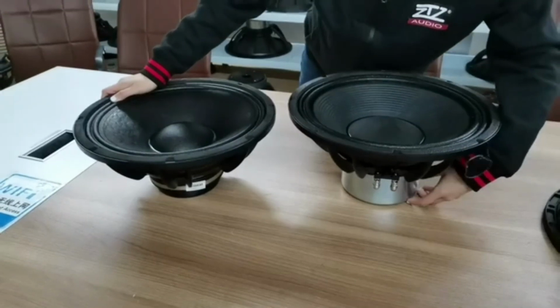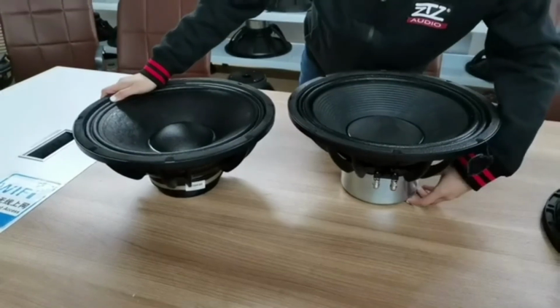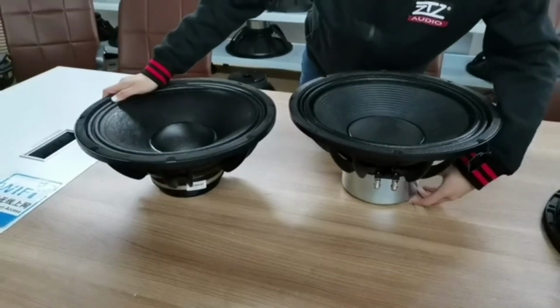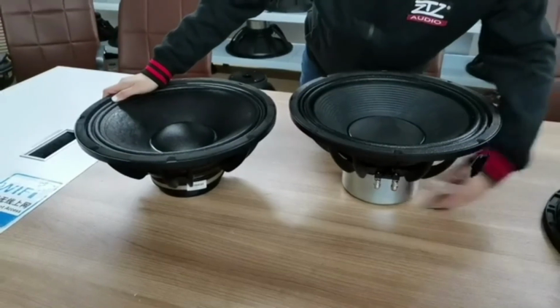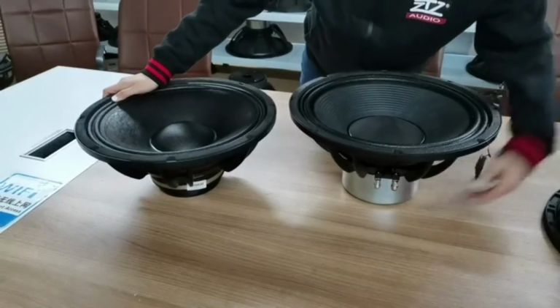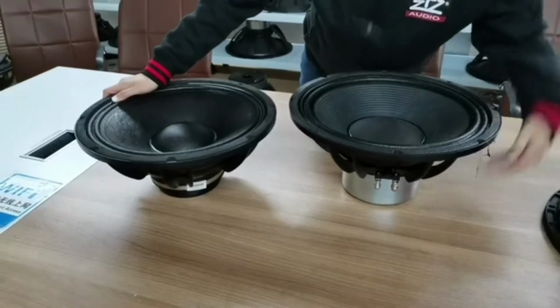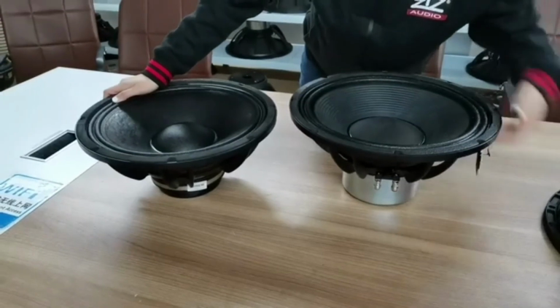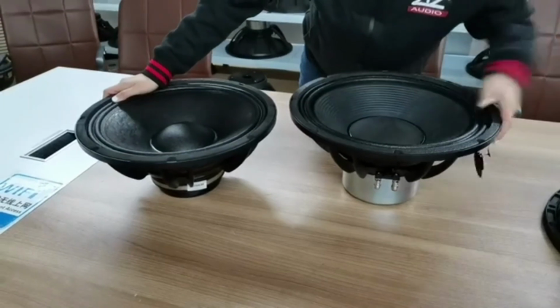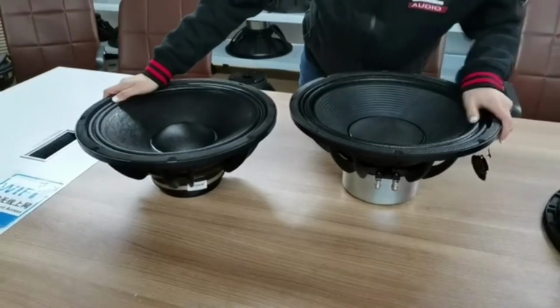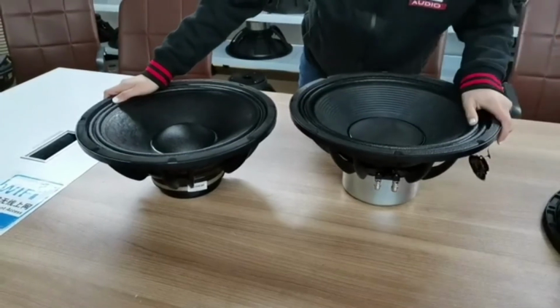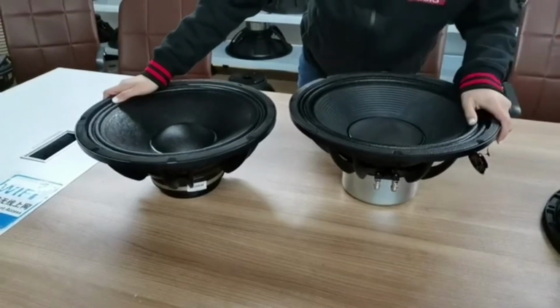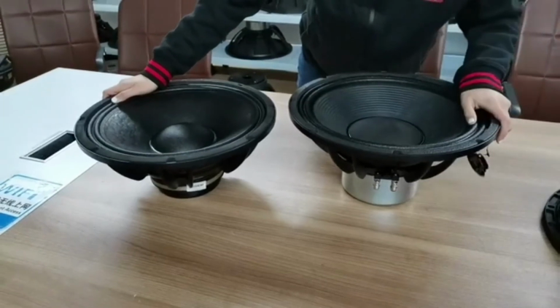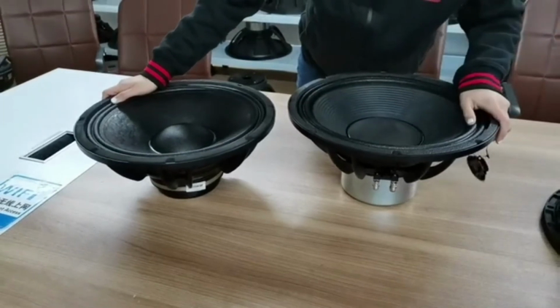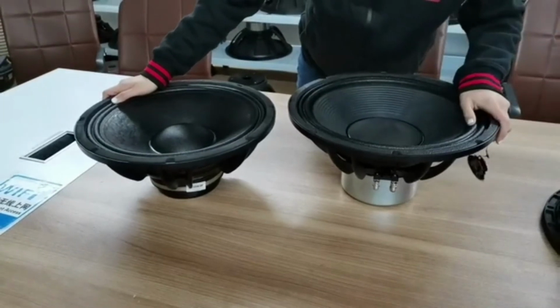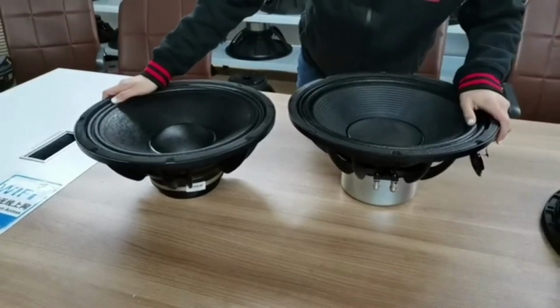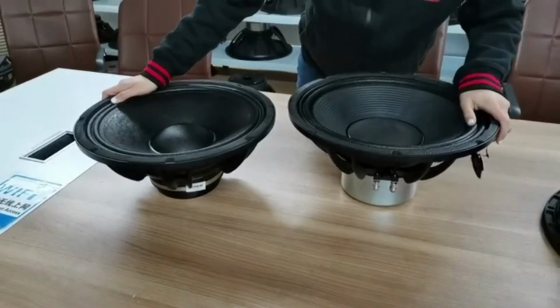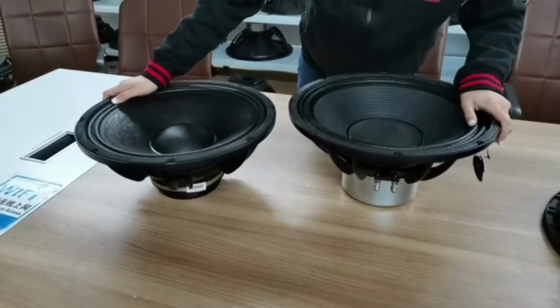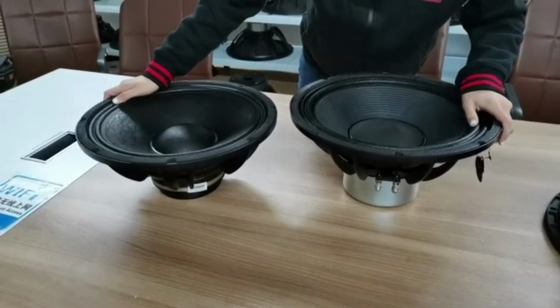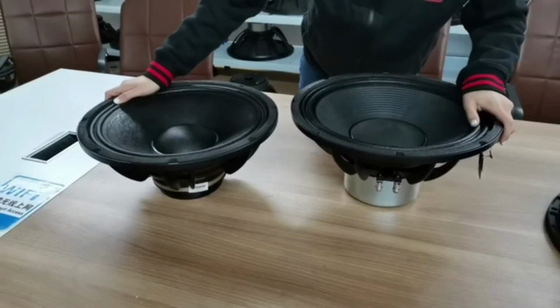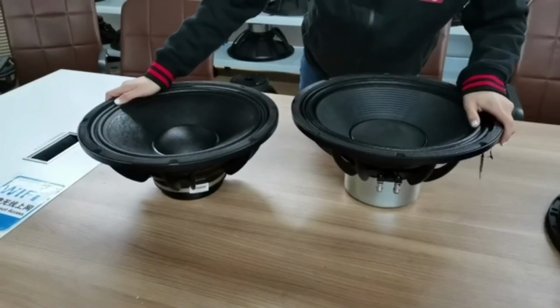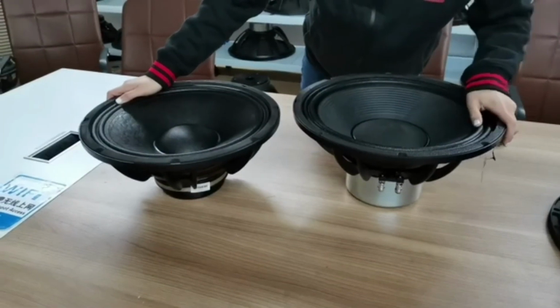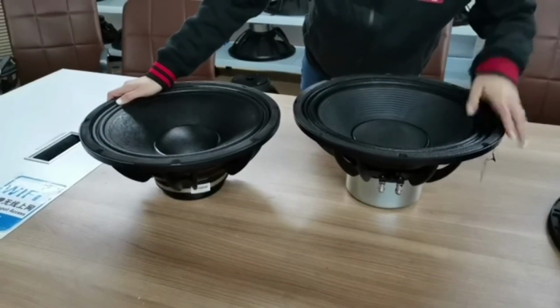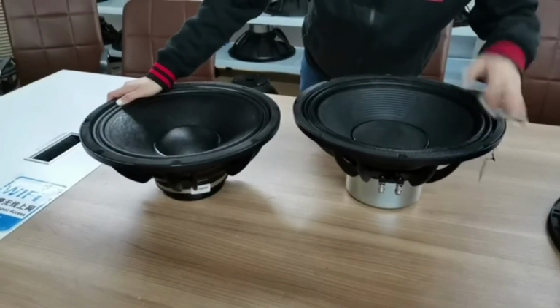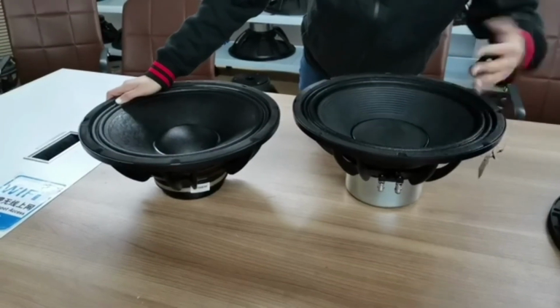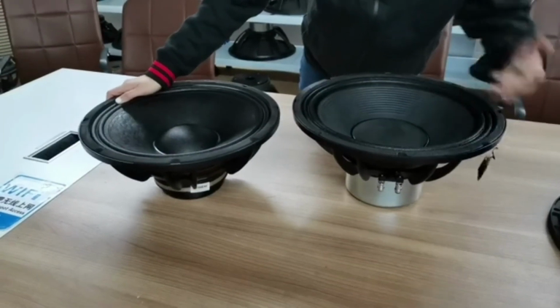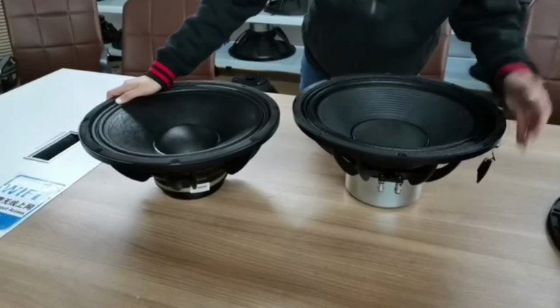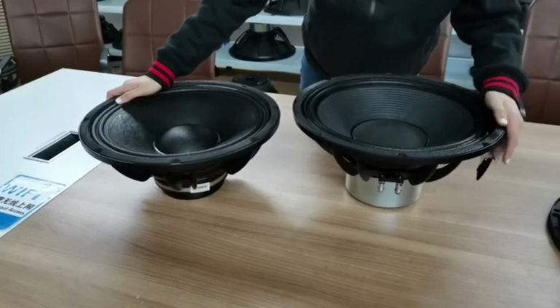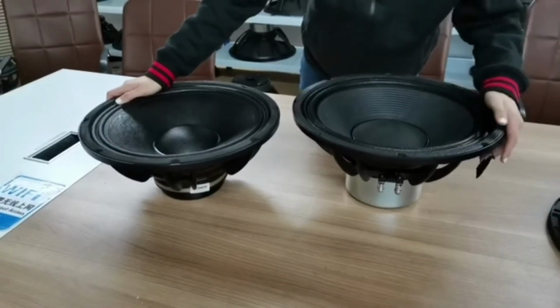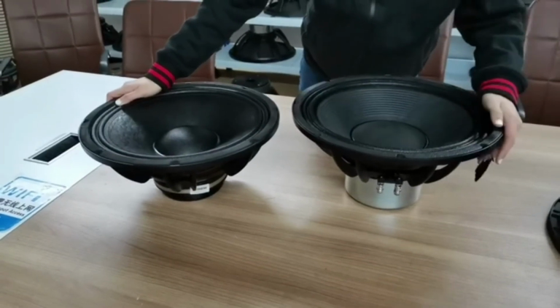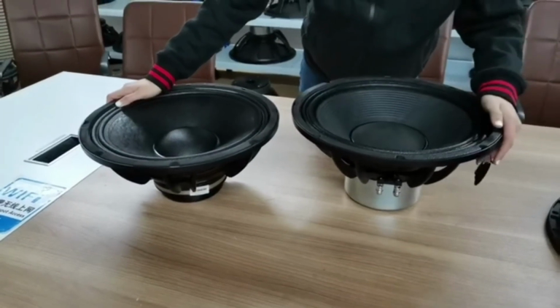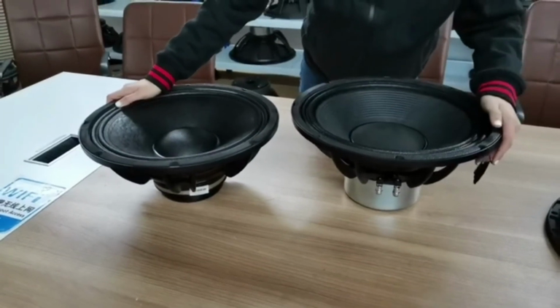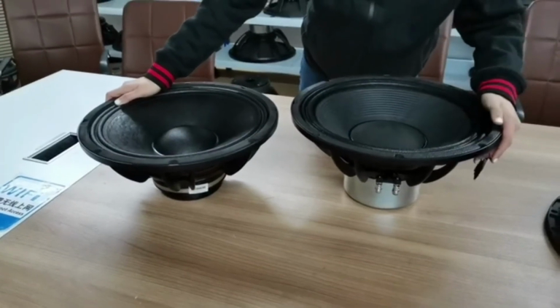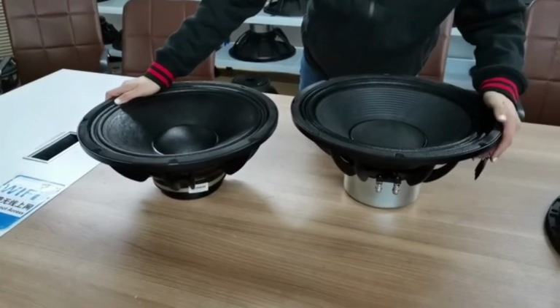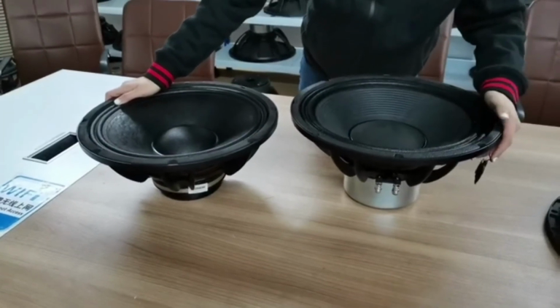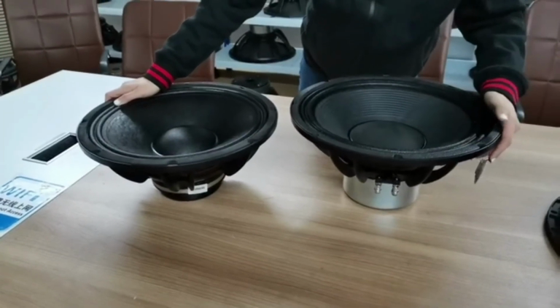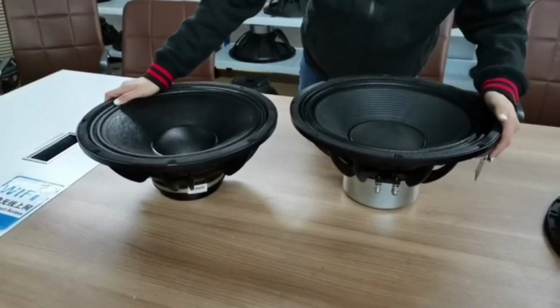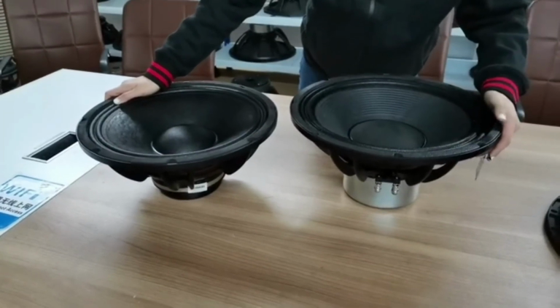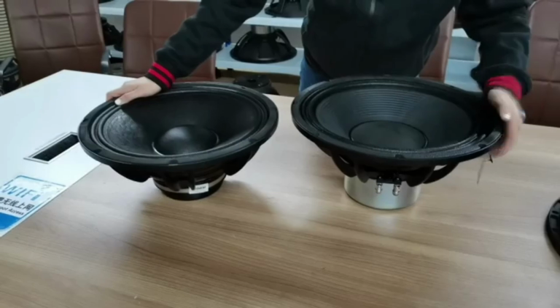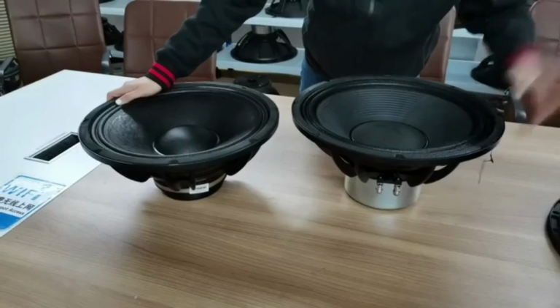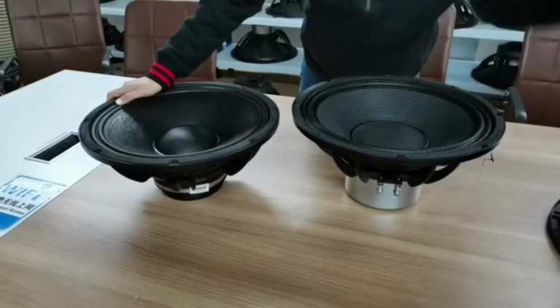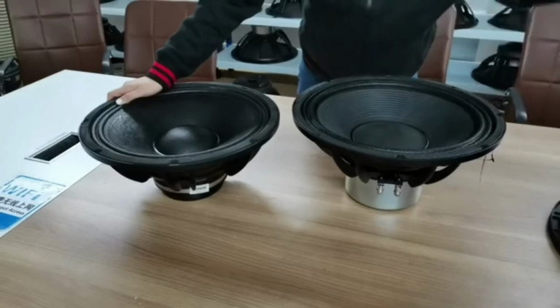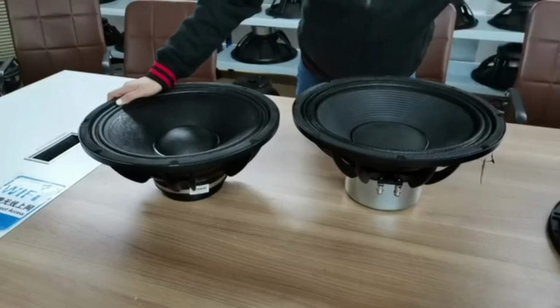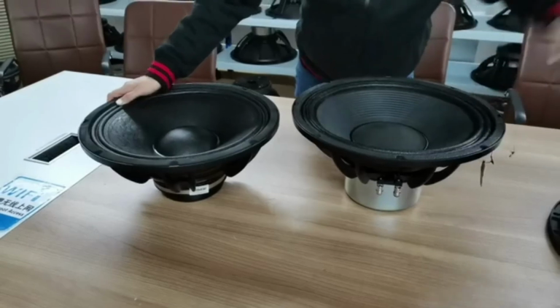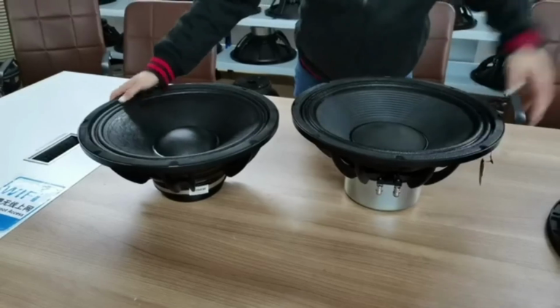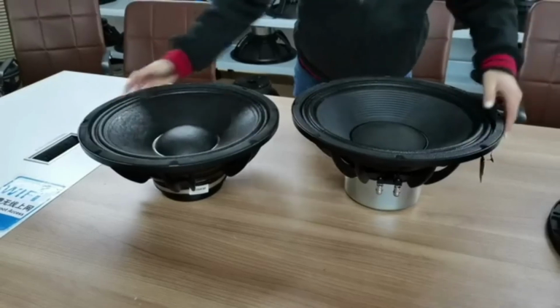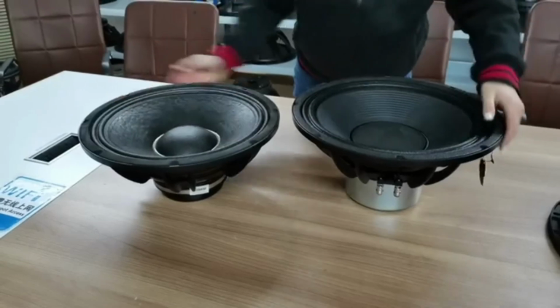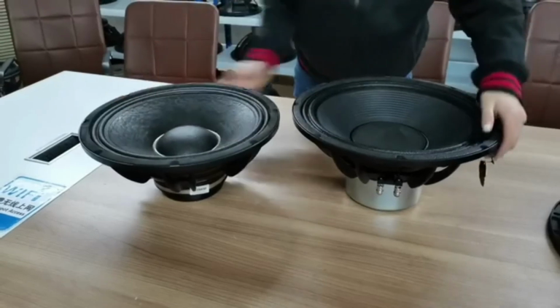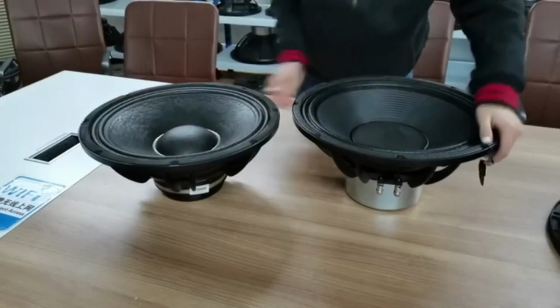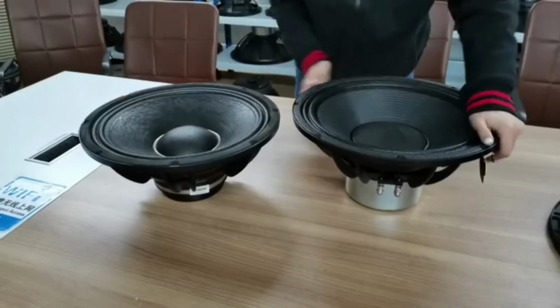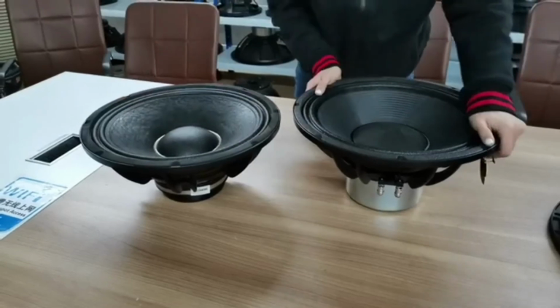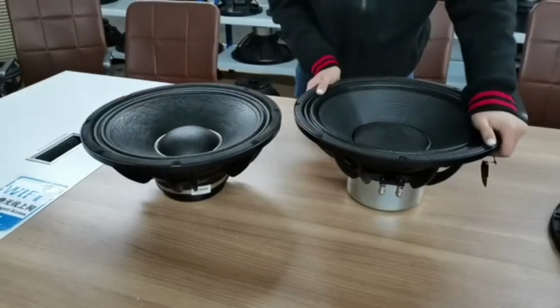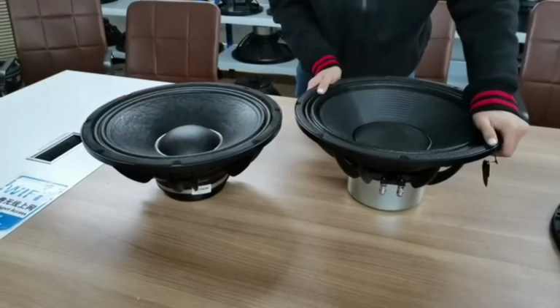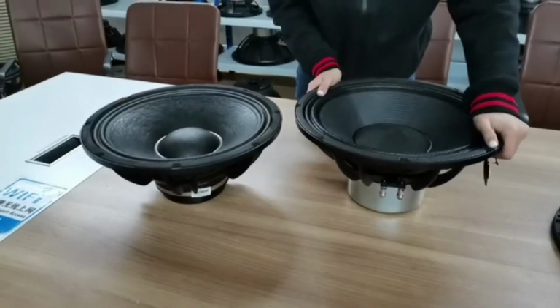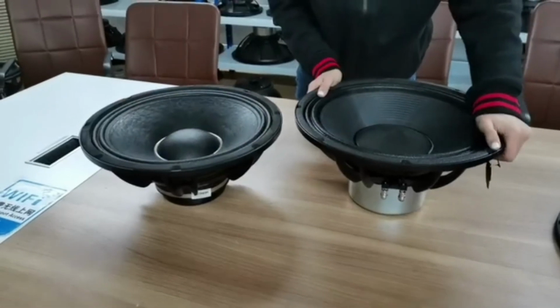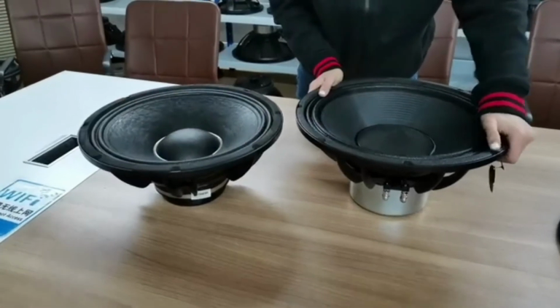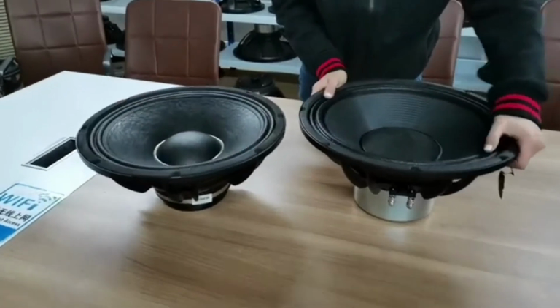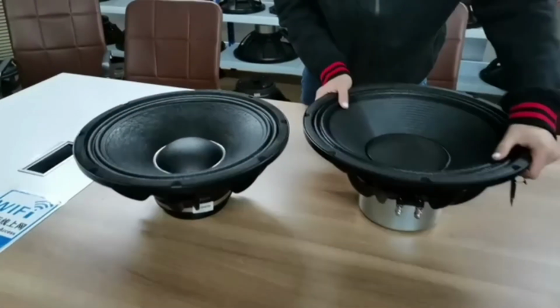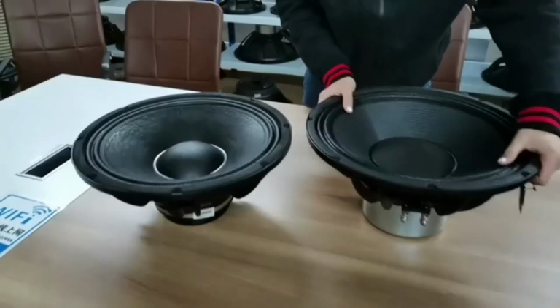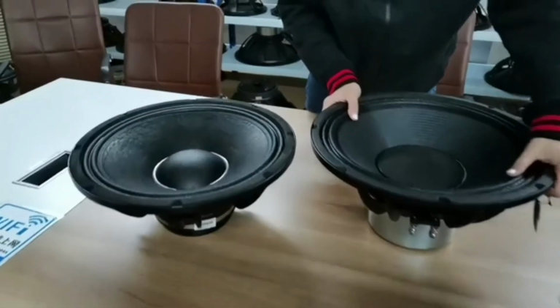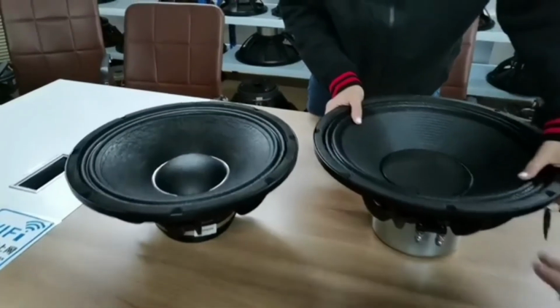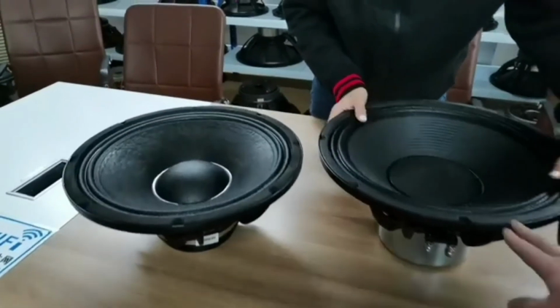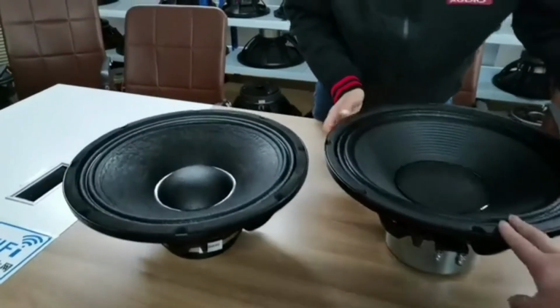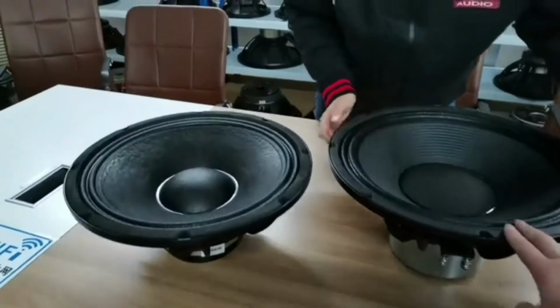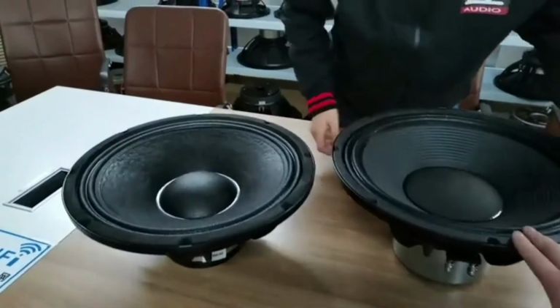The paper cone is made stronger by the surround glue, and the most important difference is in the magnetic systems. Let's compare the sound on our testing material.